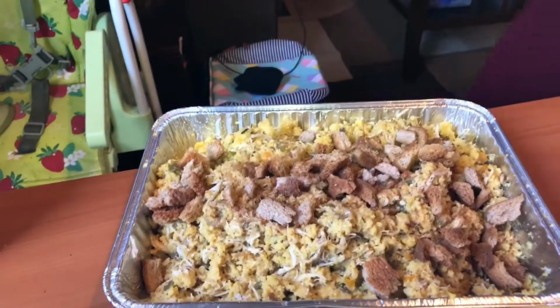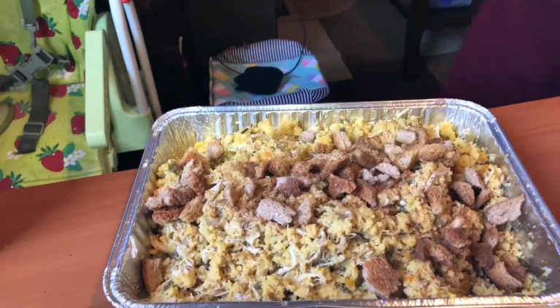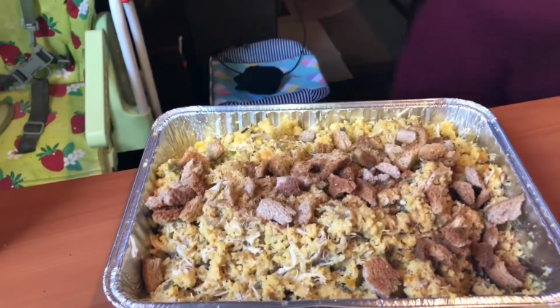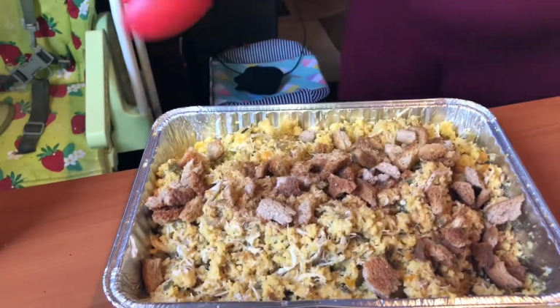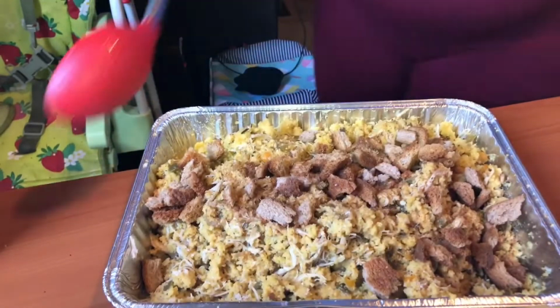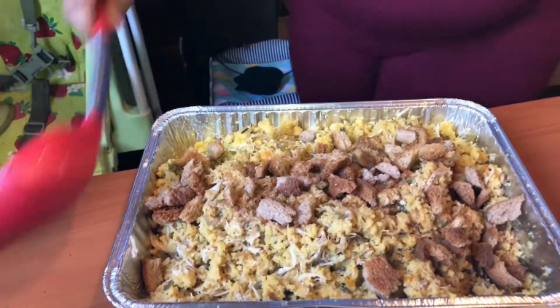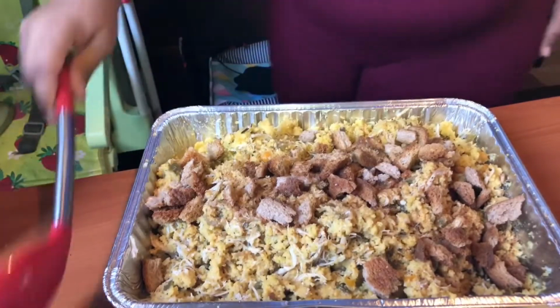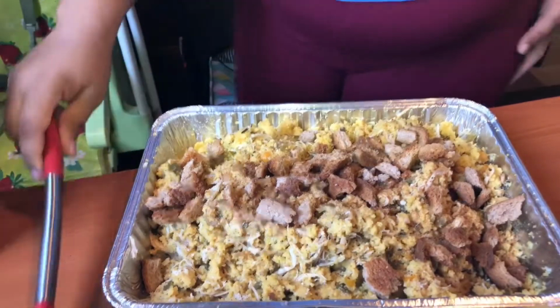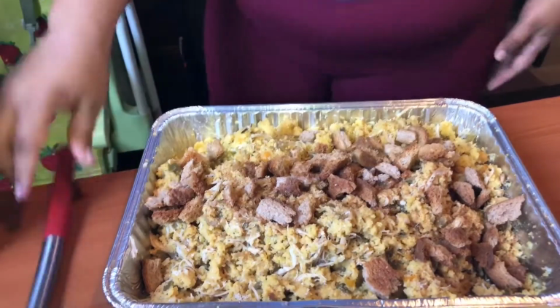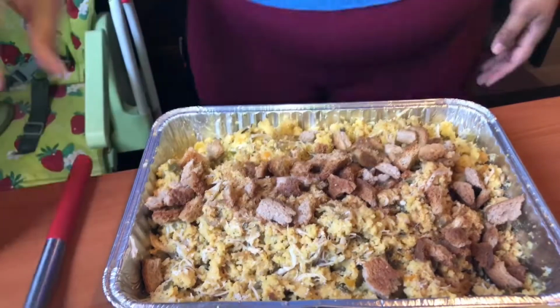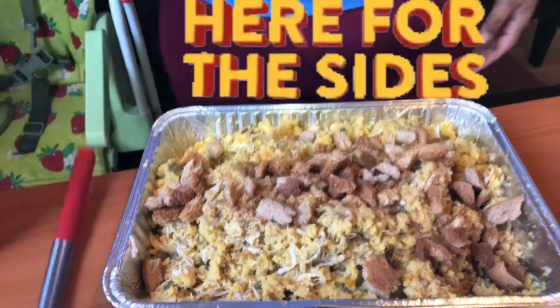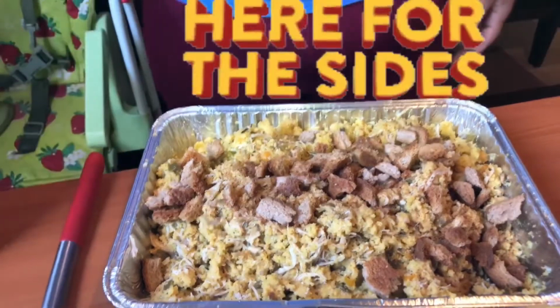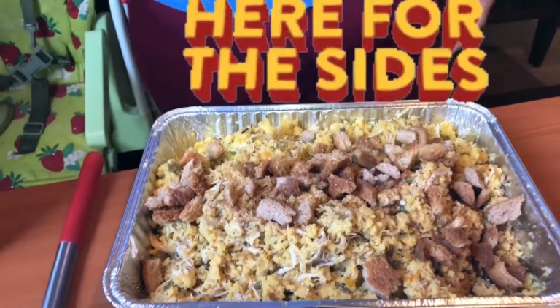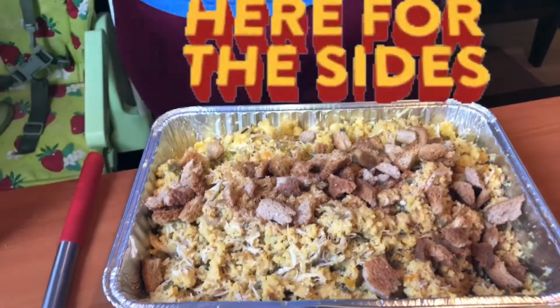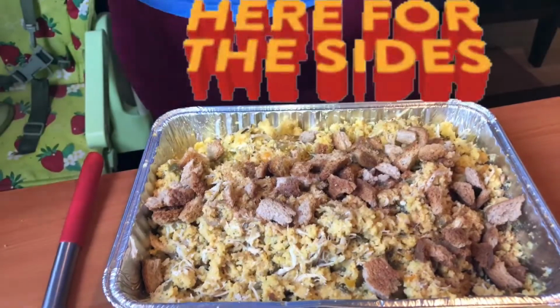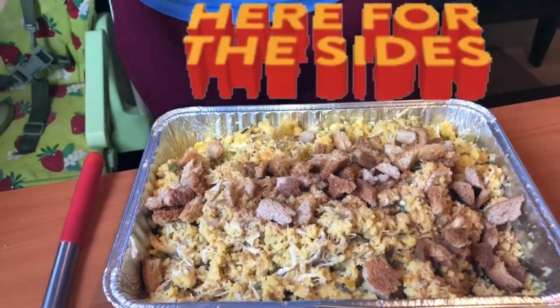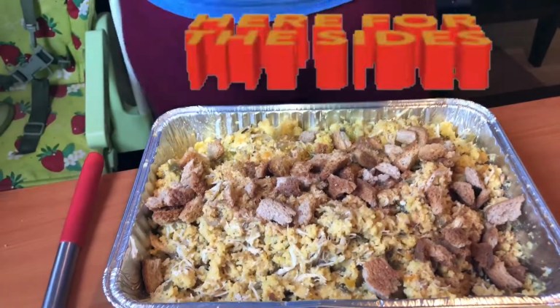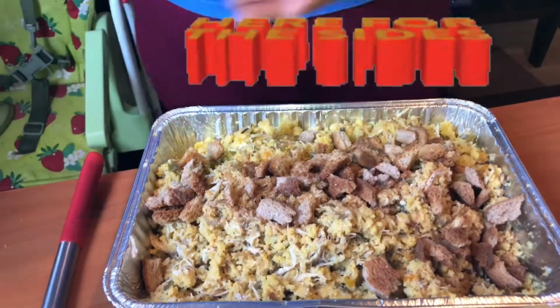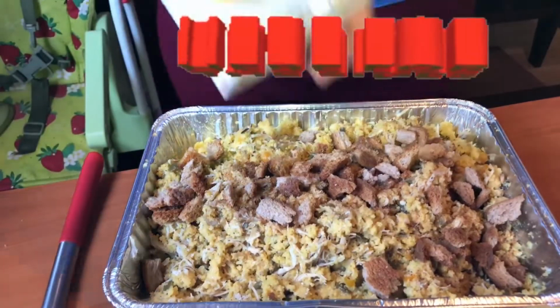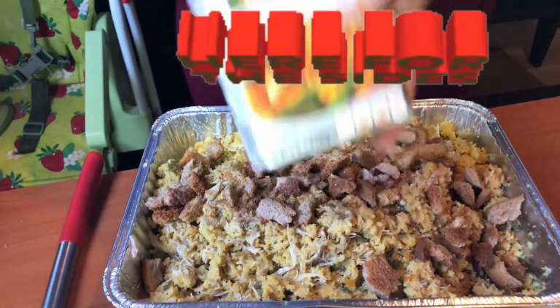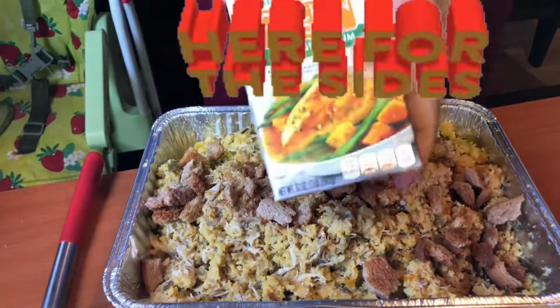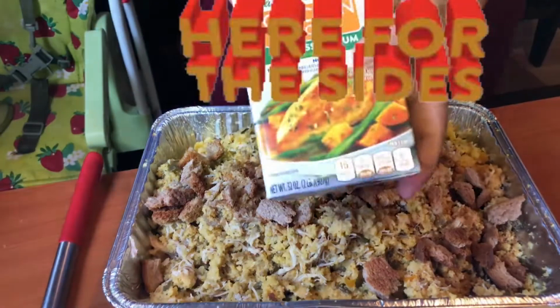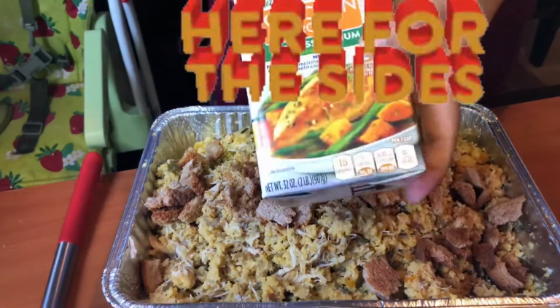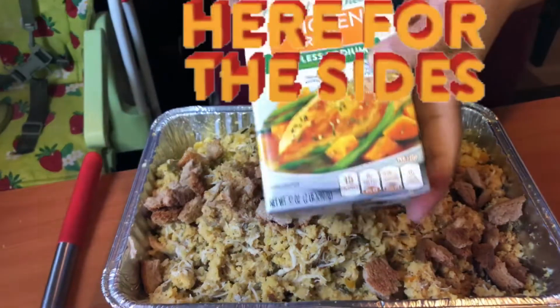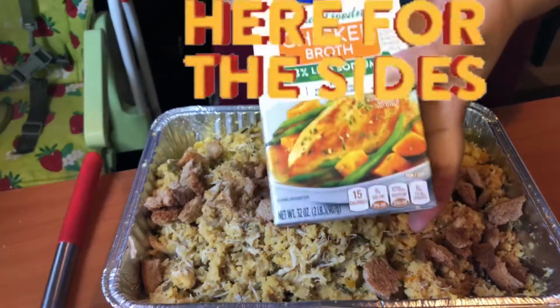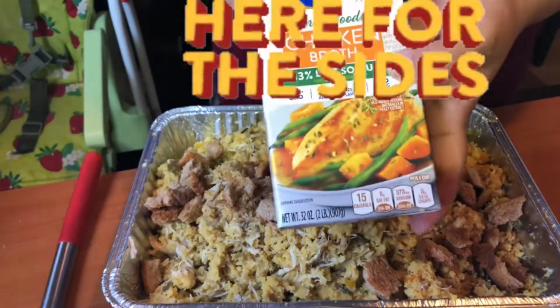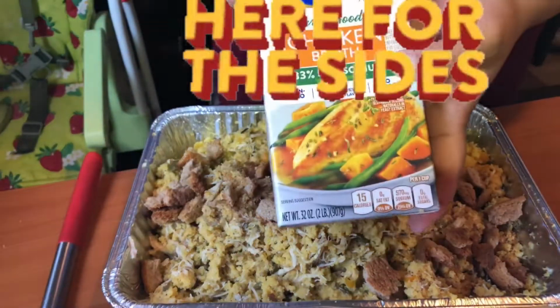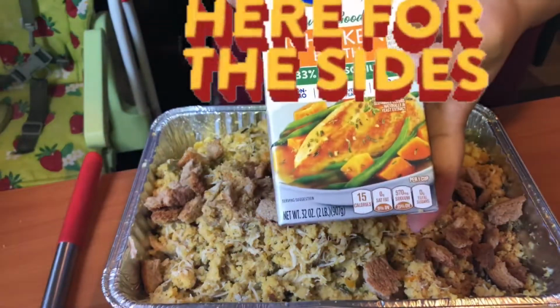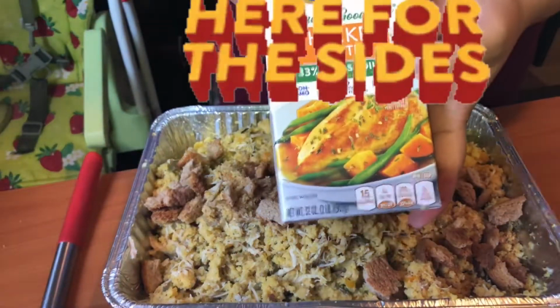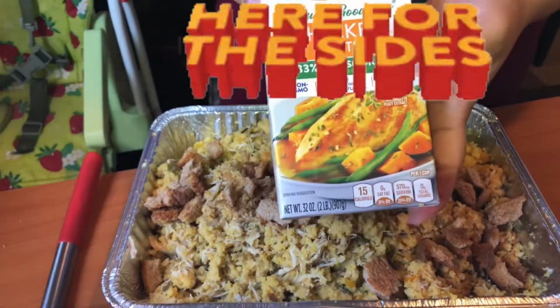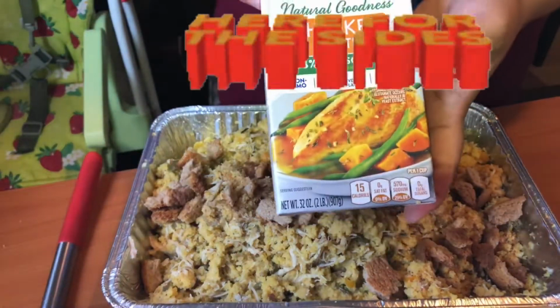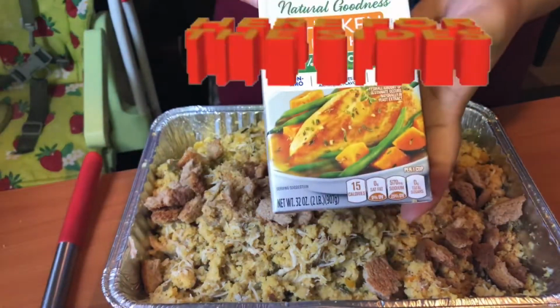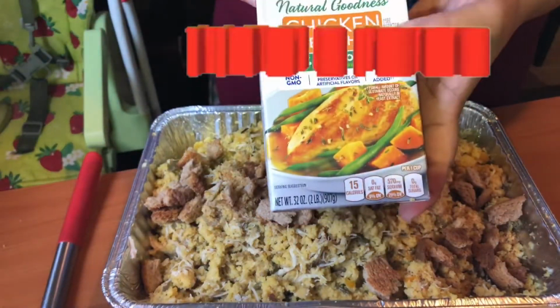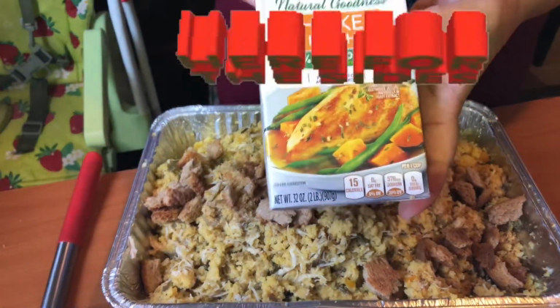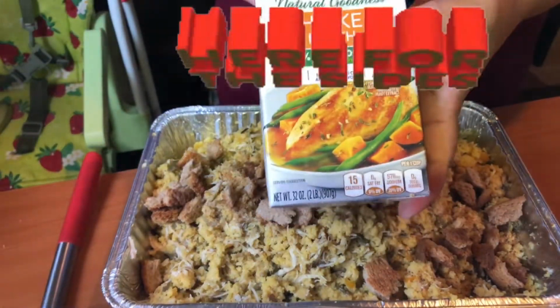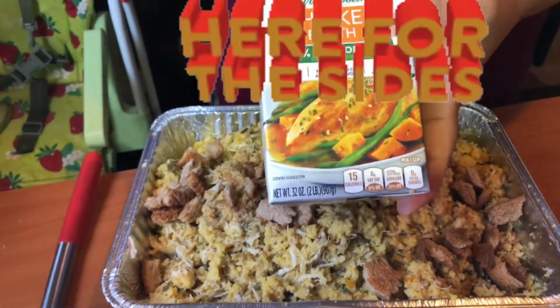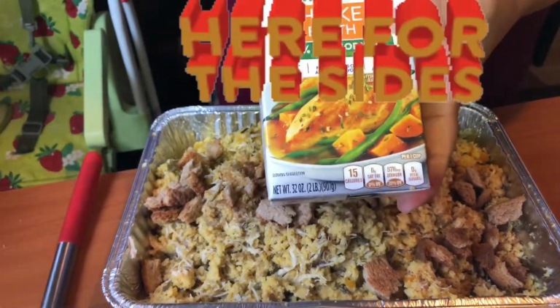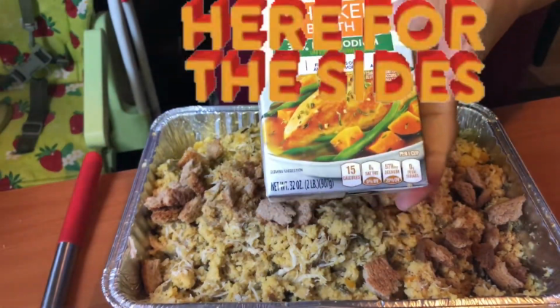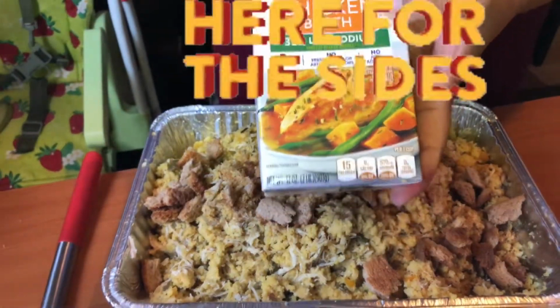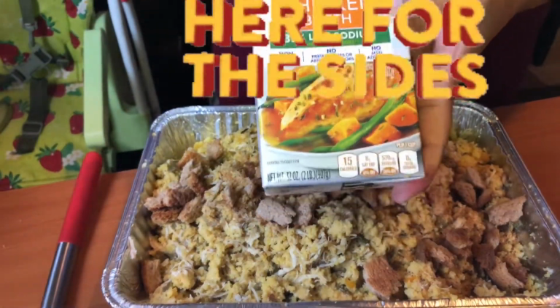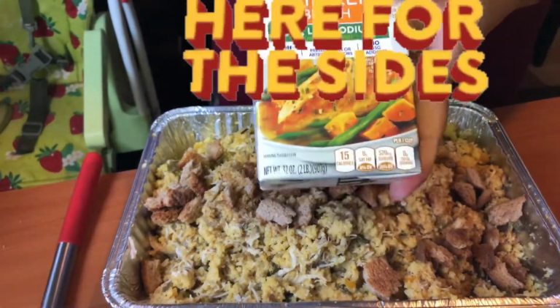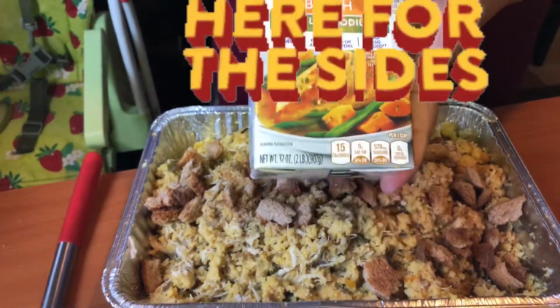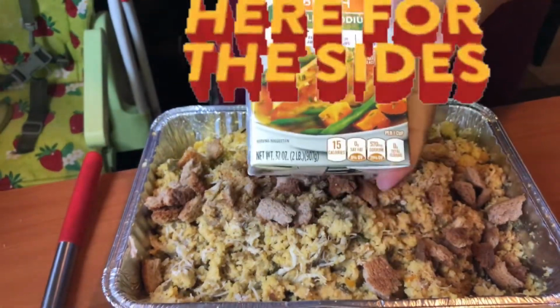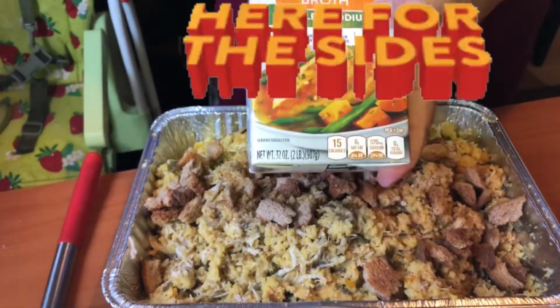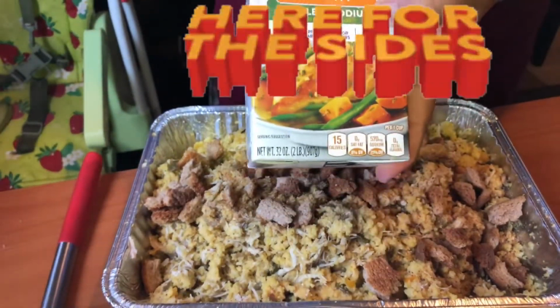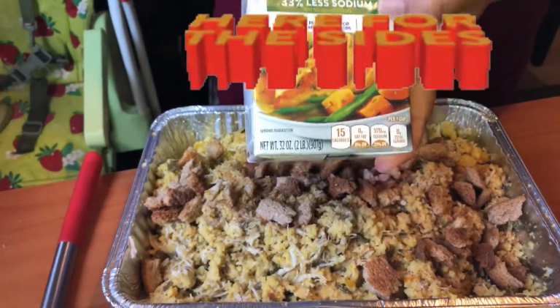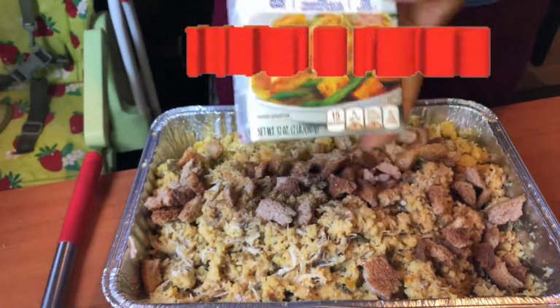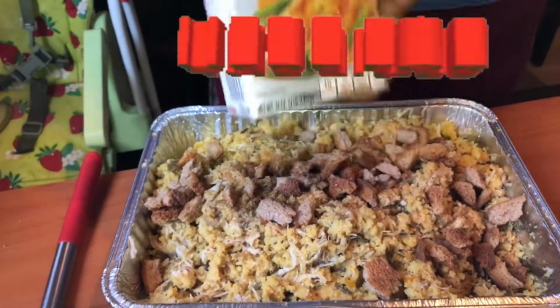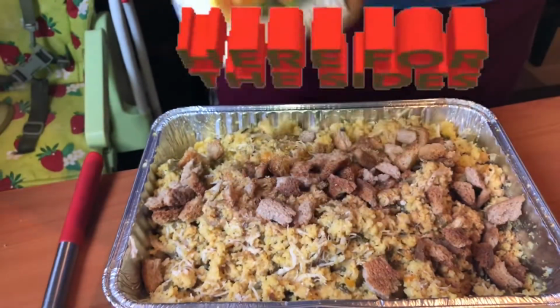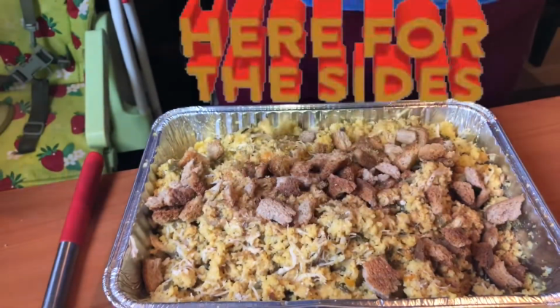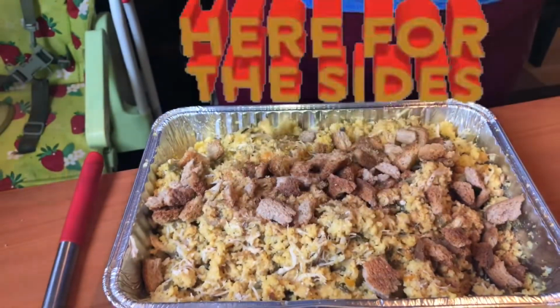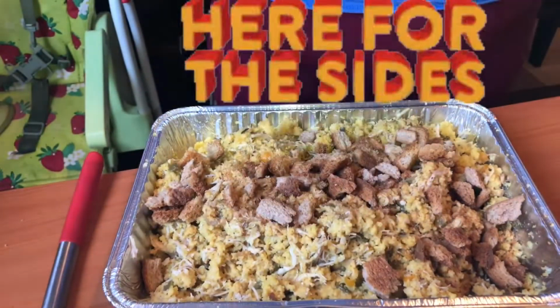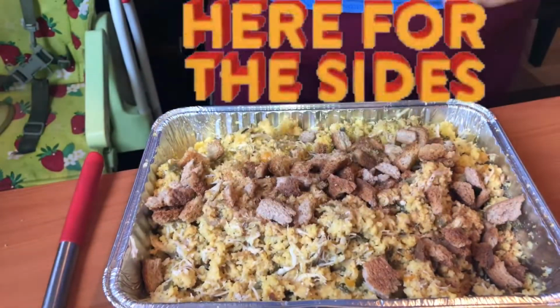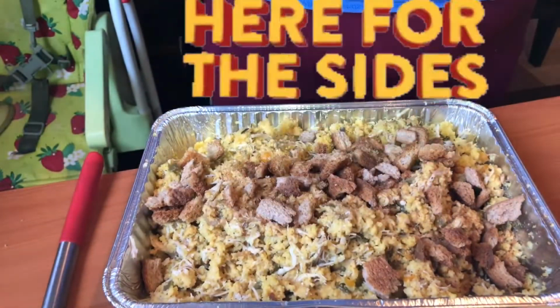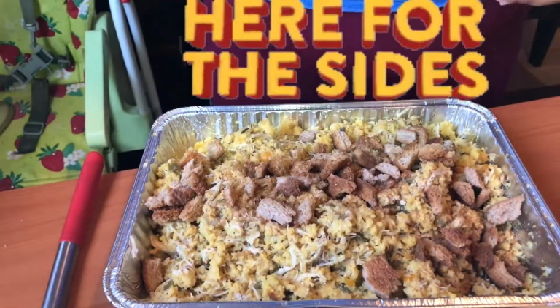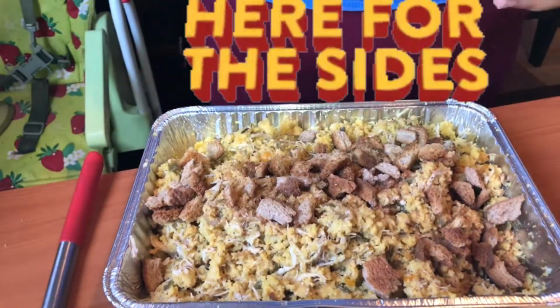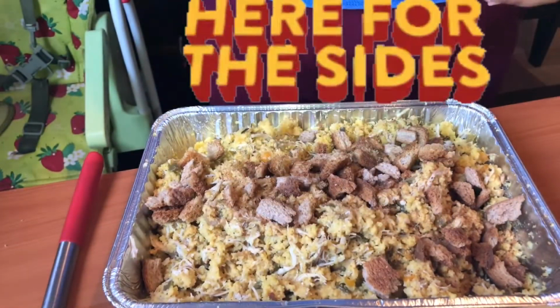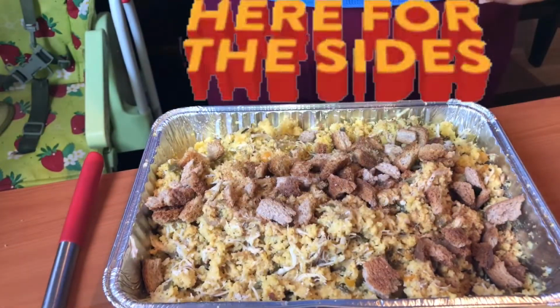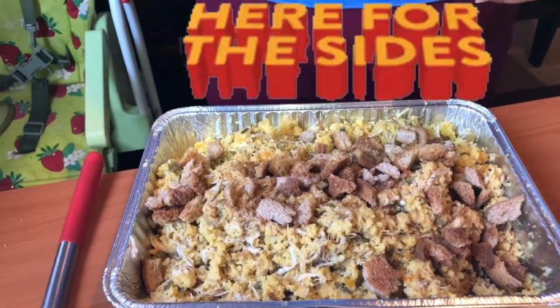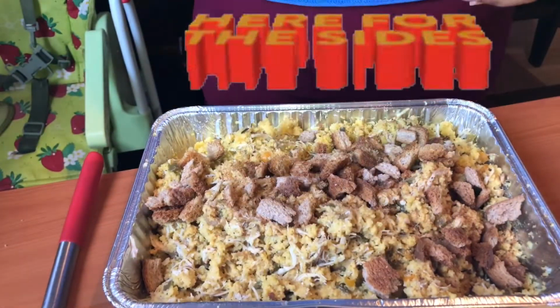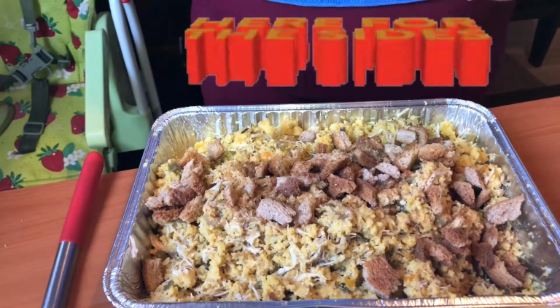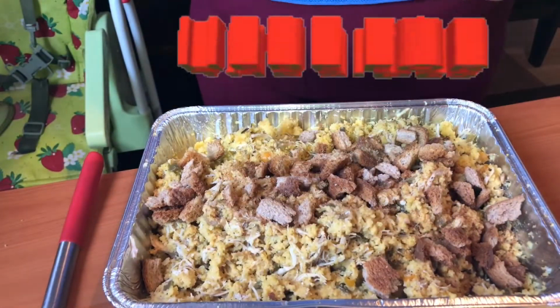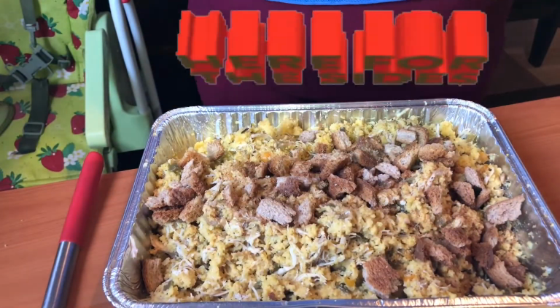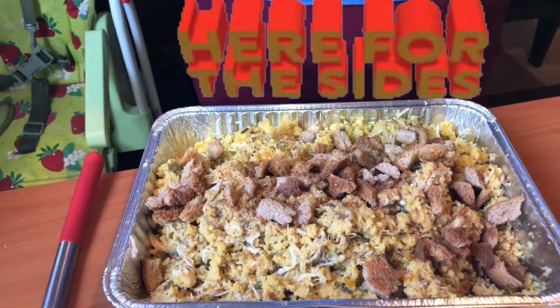I got Swanson's chicken broth — I got less sodium, just because I don't want it too salty.